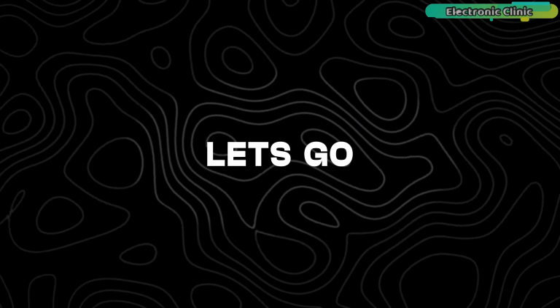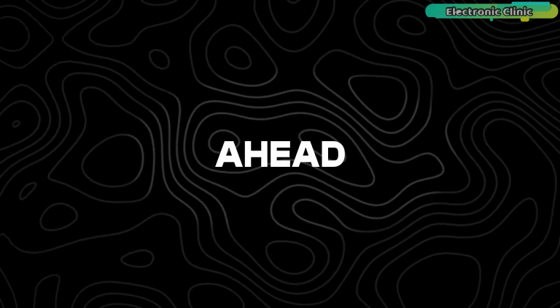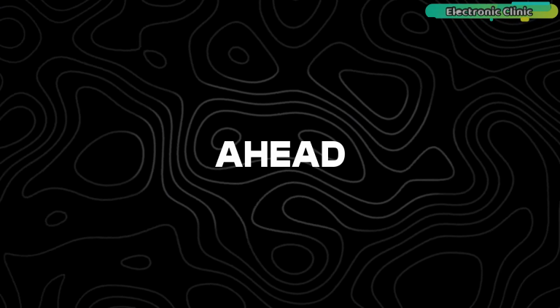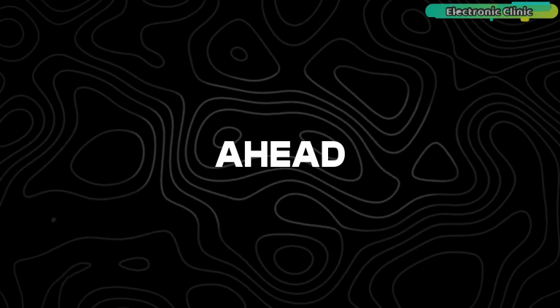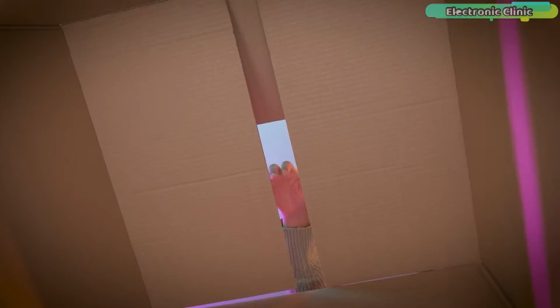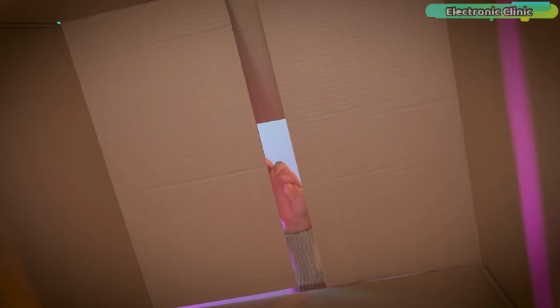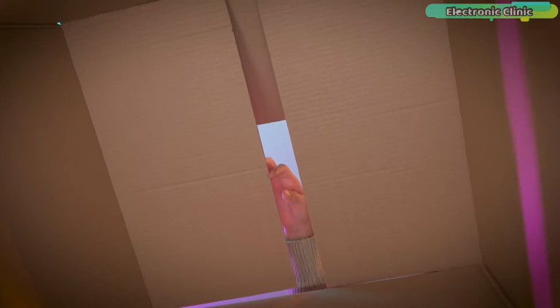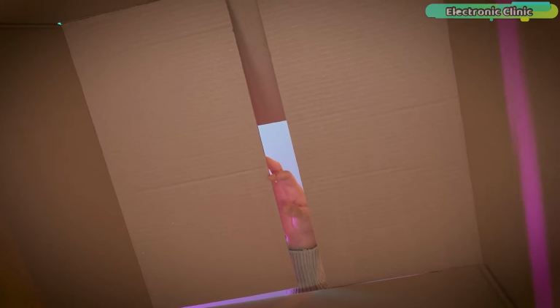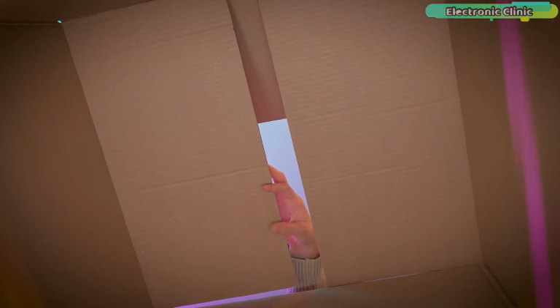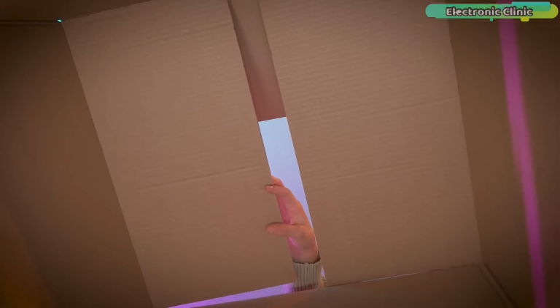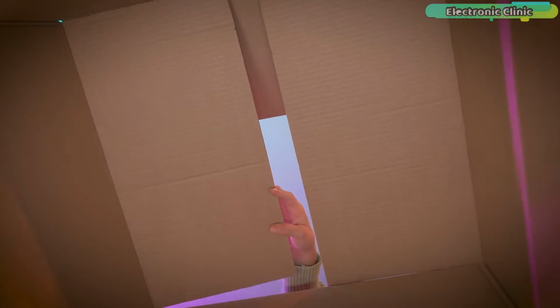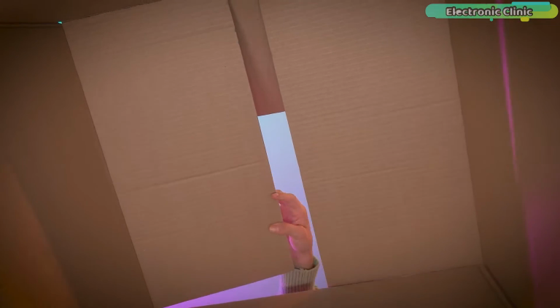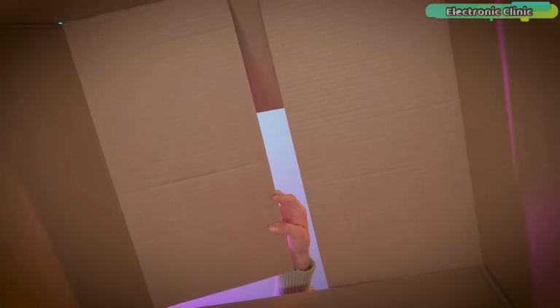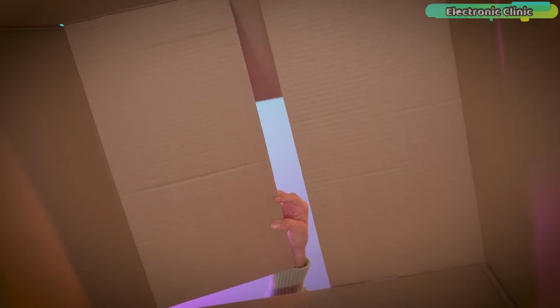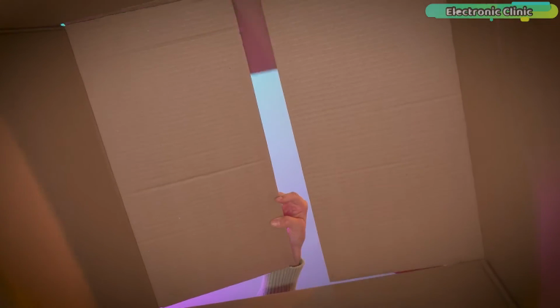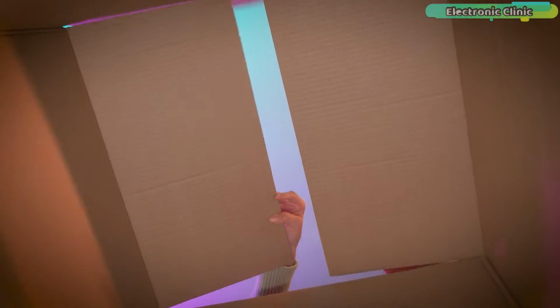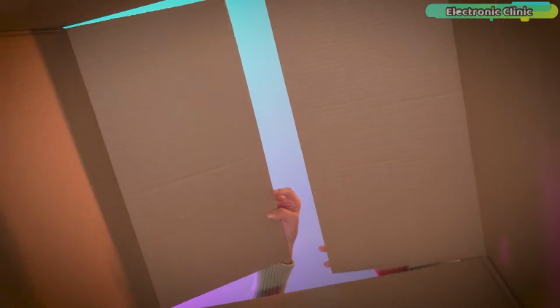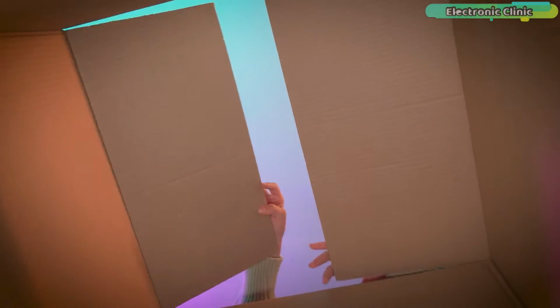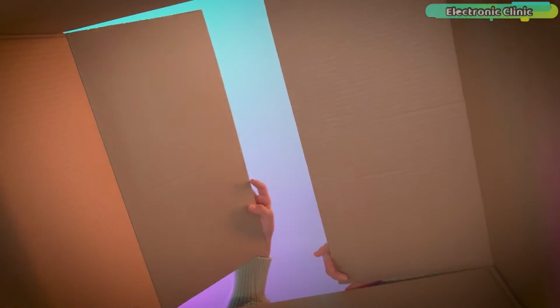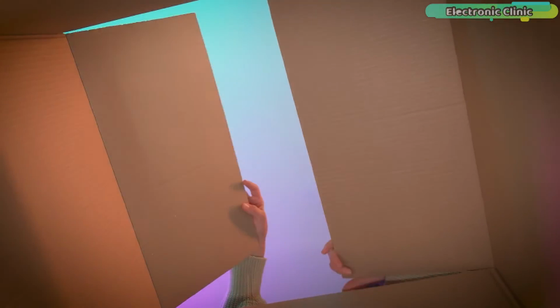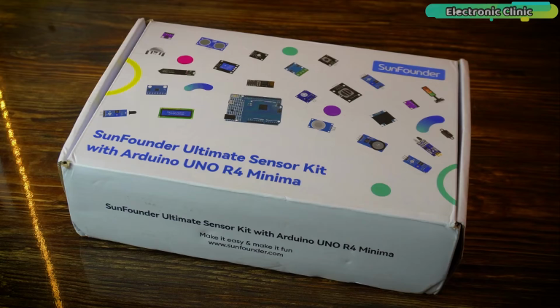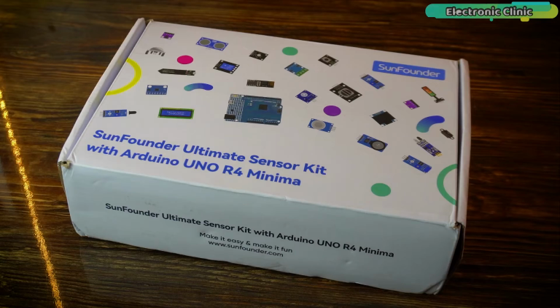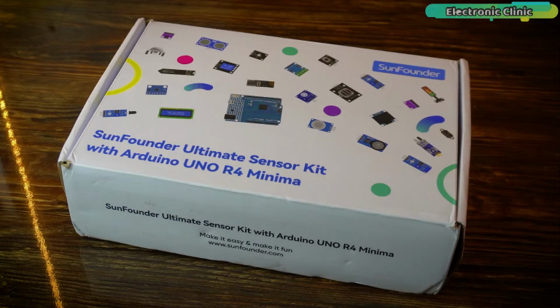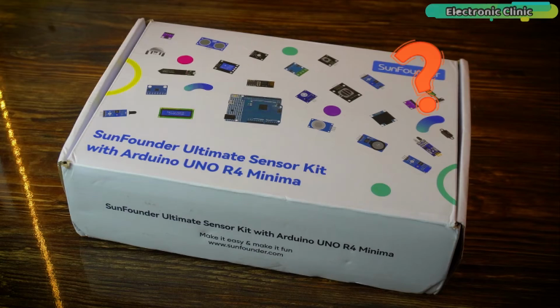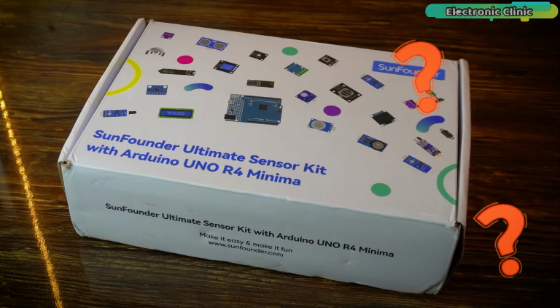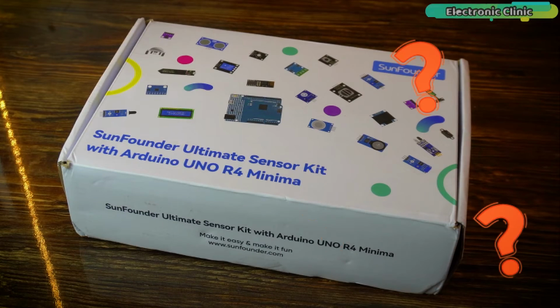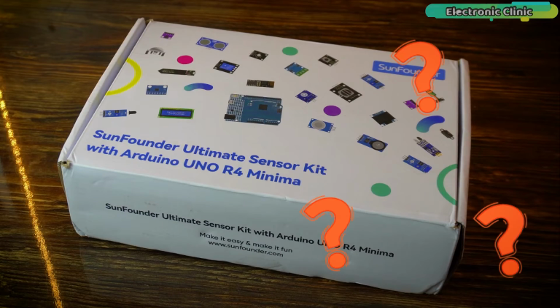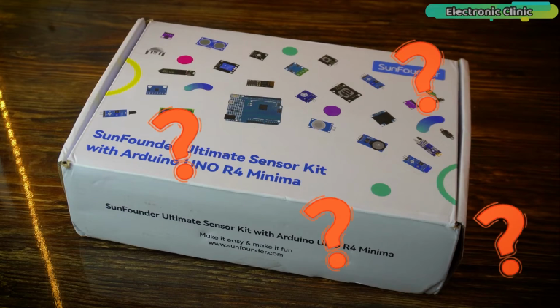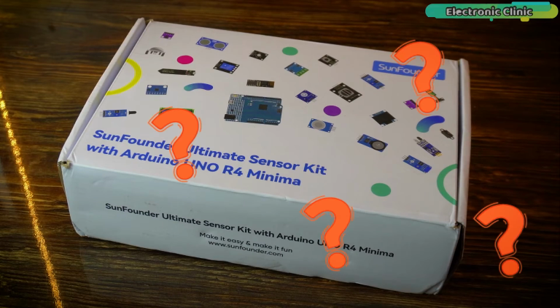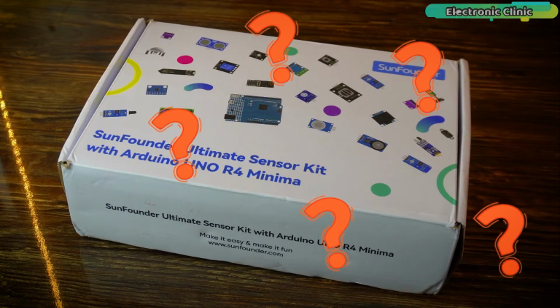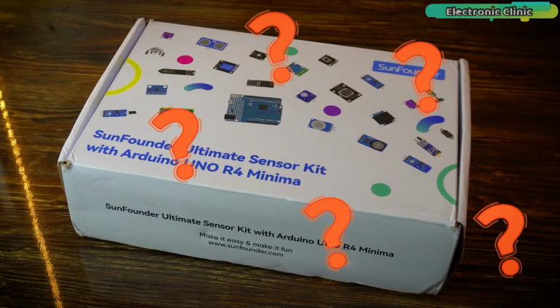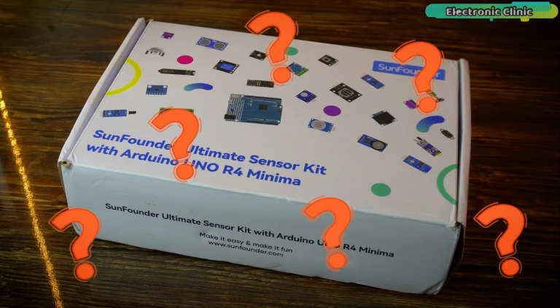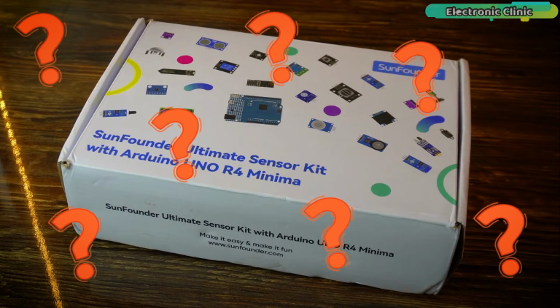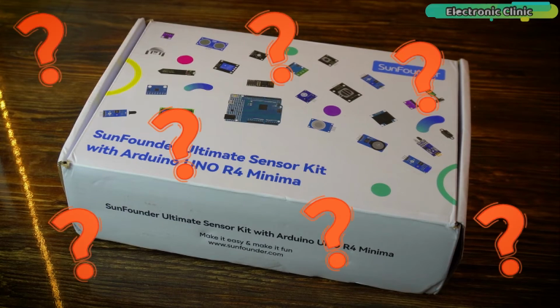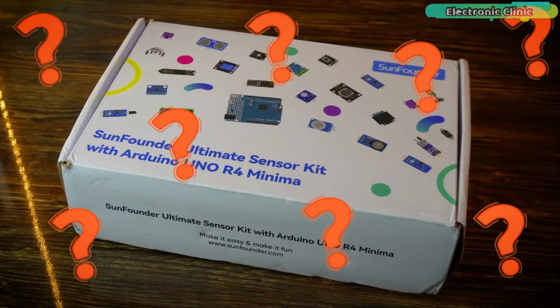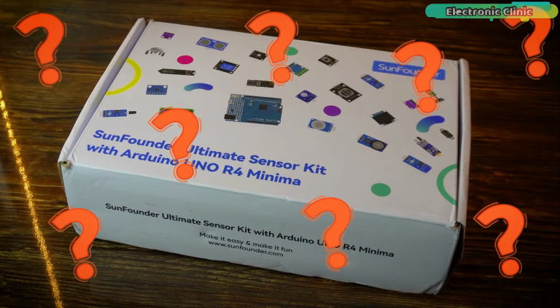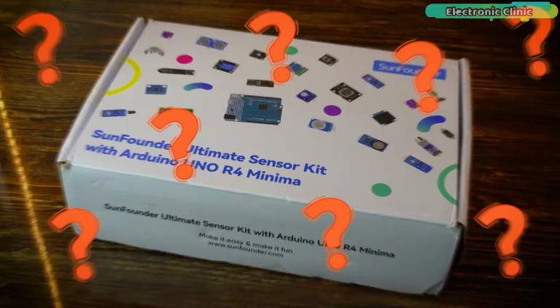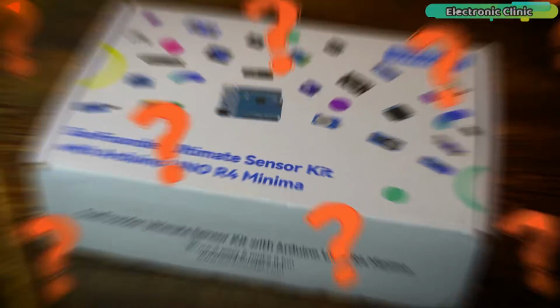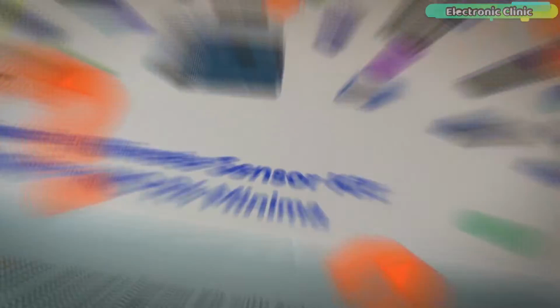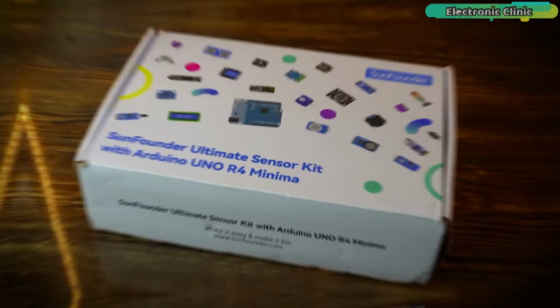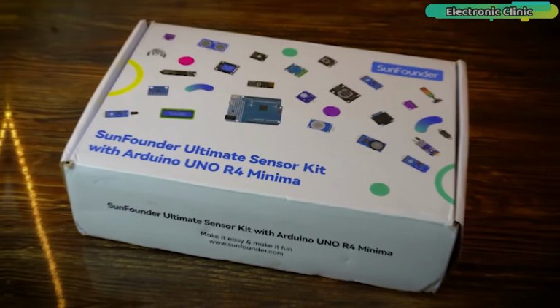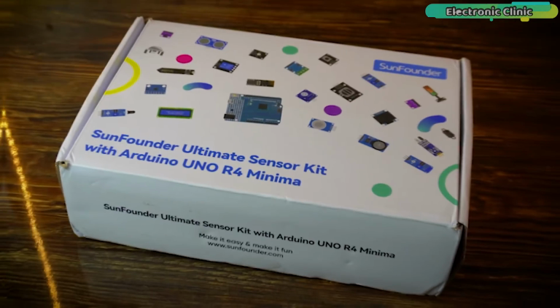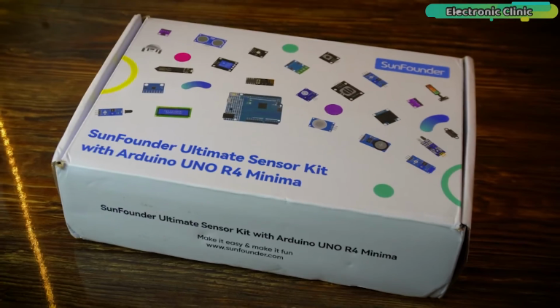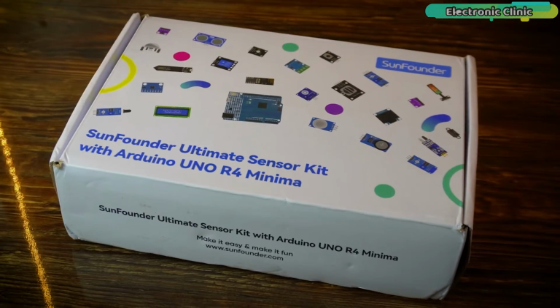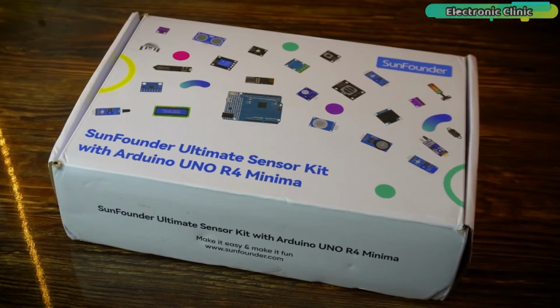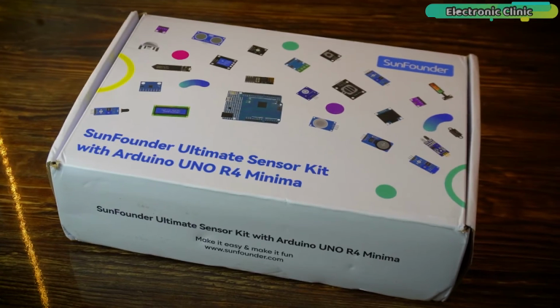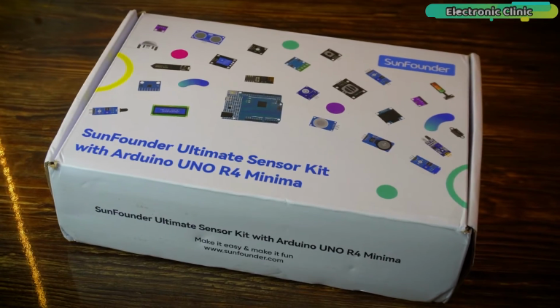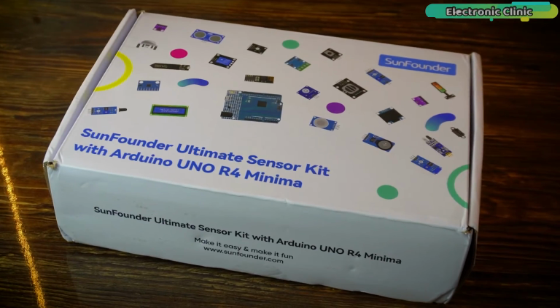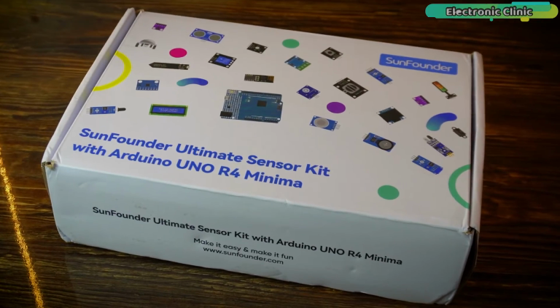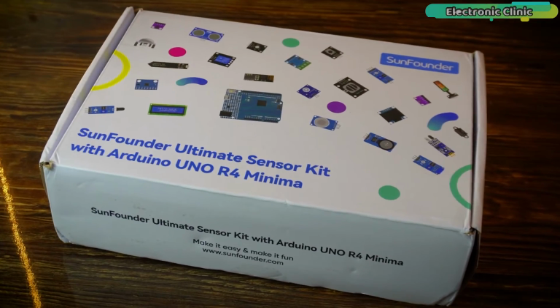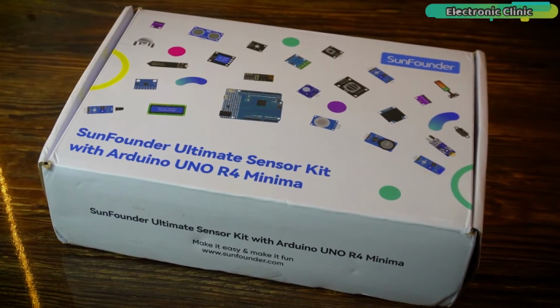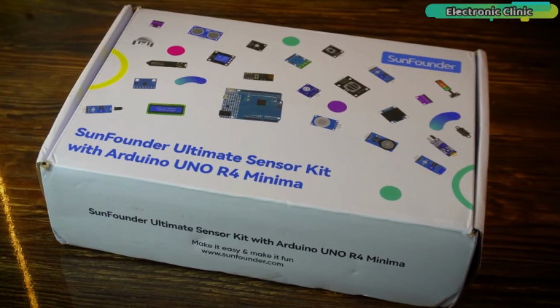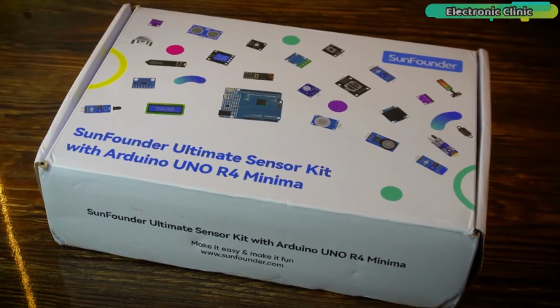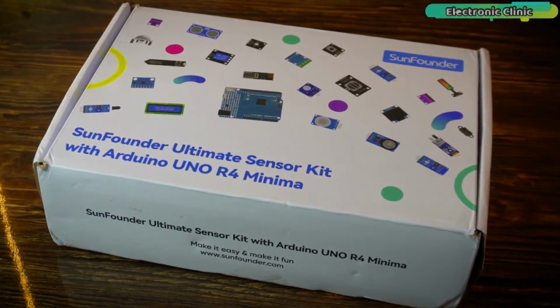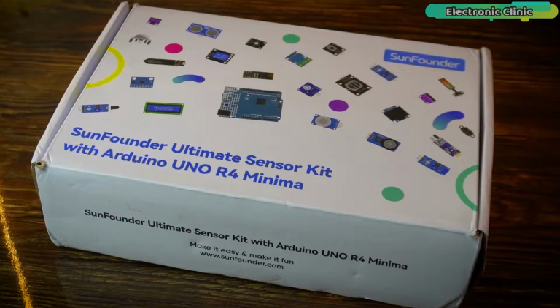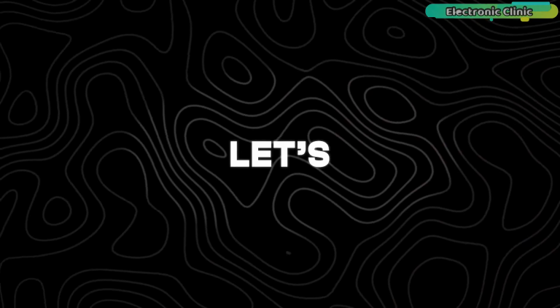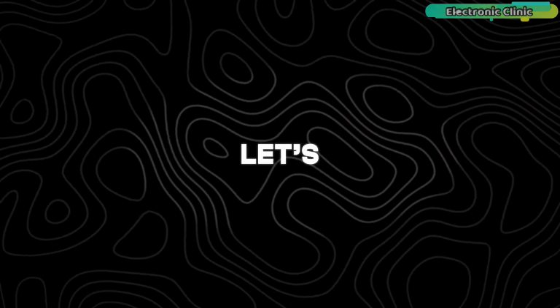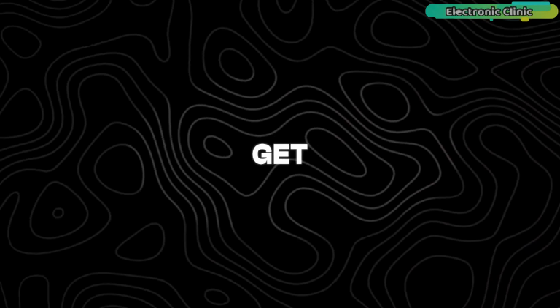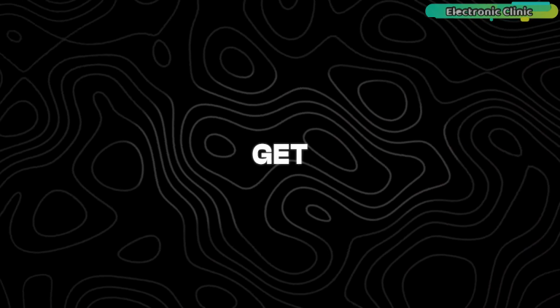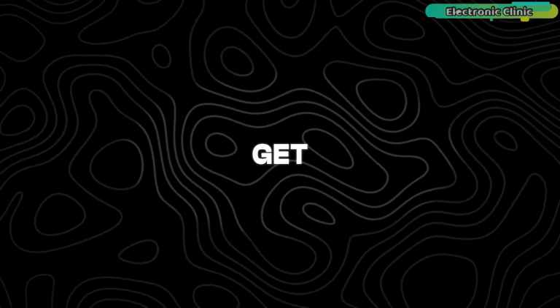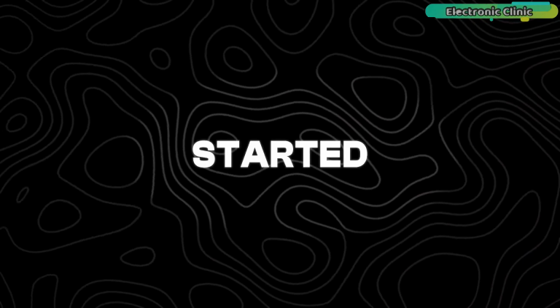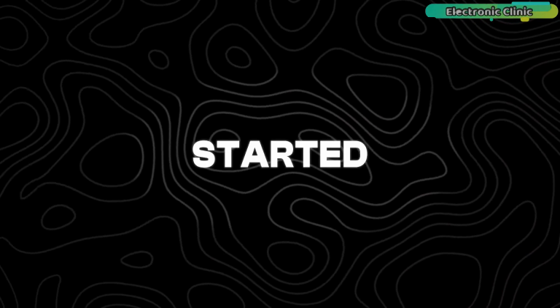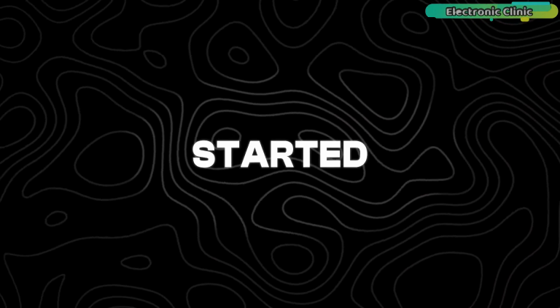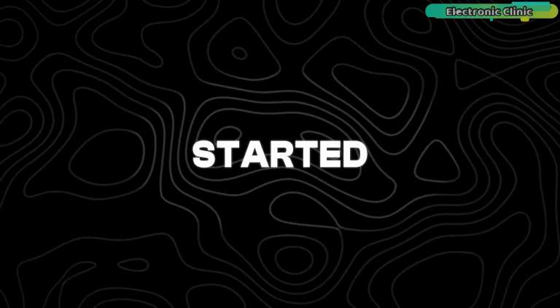Let's go ahead and open up the box and check what we have got inside. Without any further delay, let's get started.